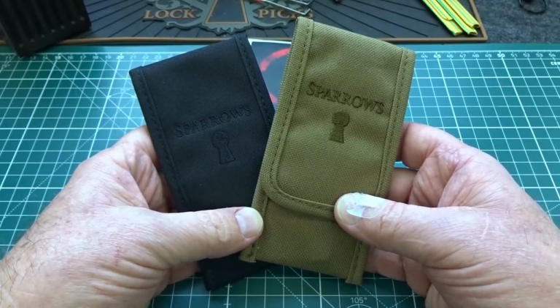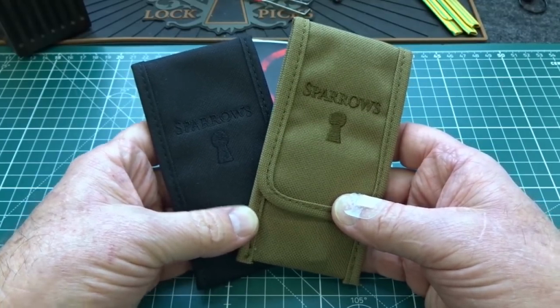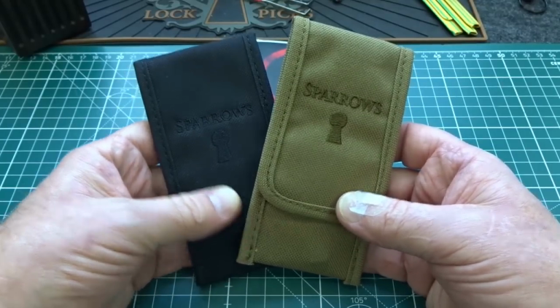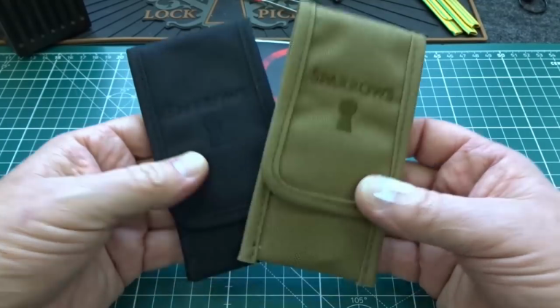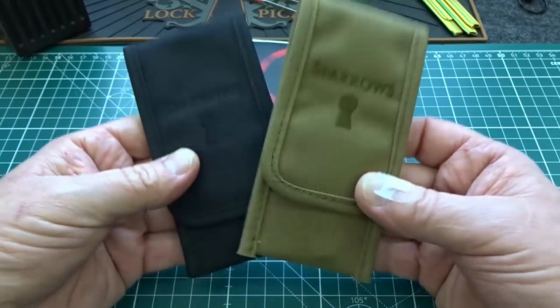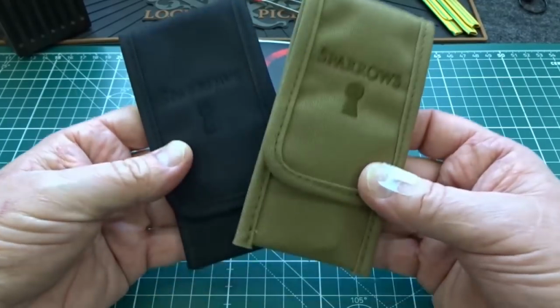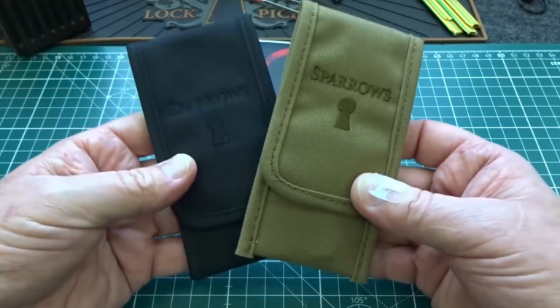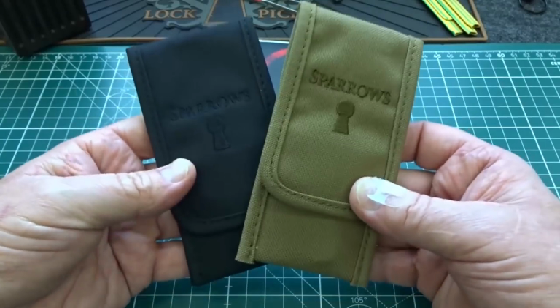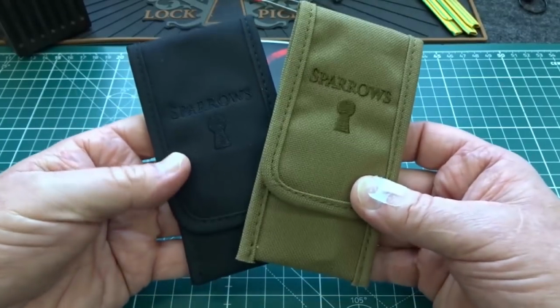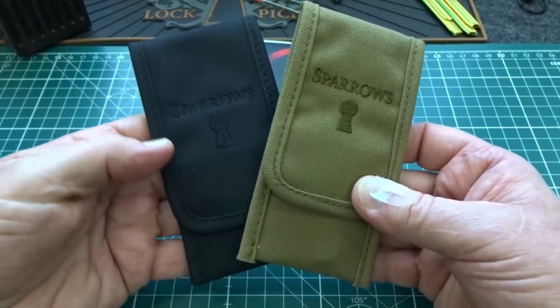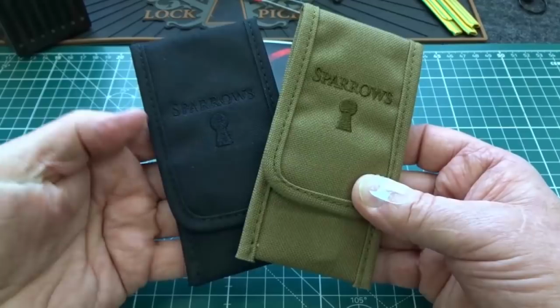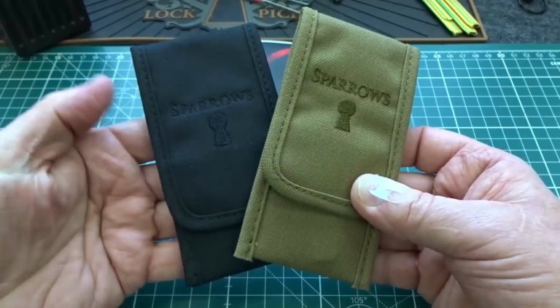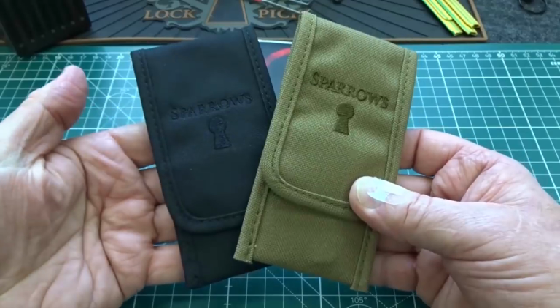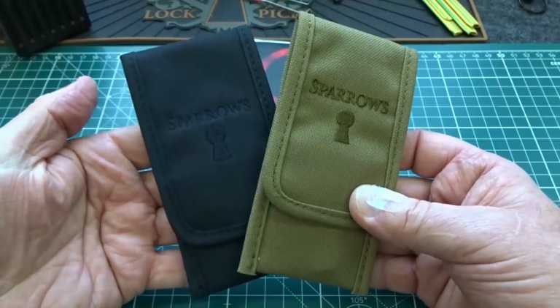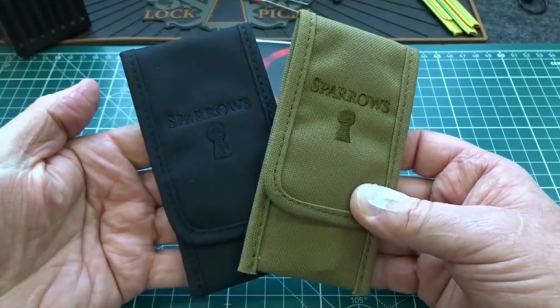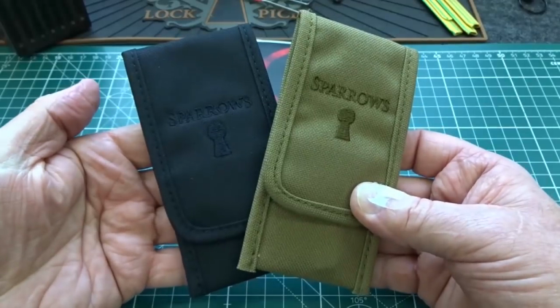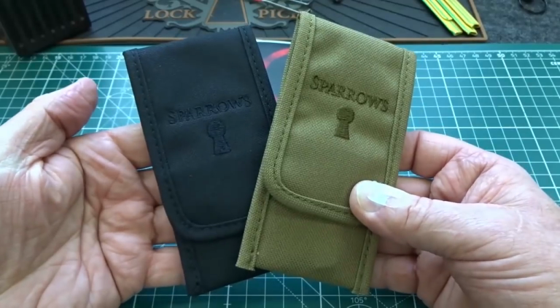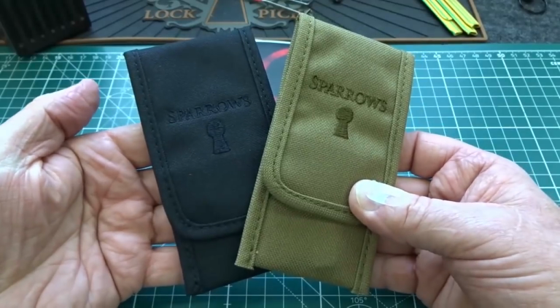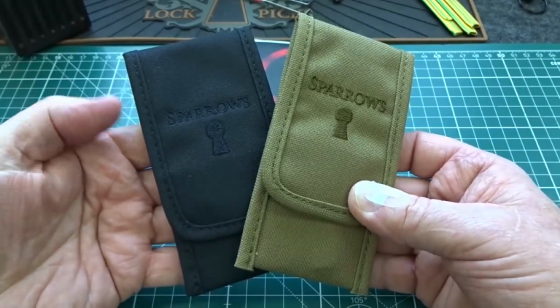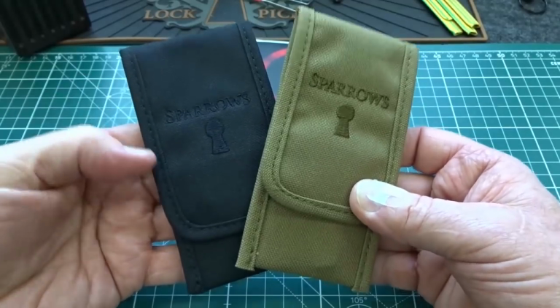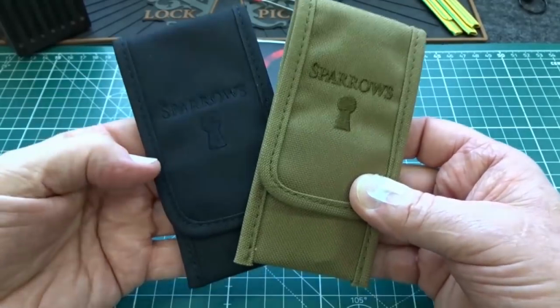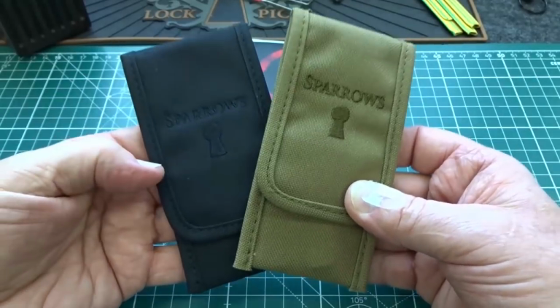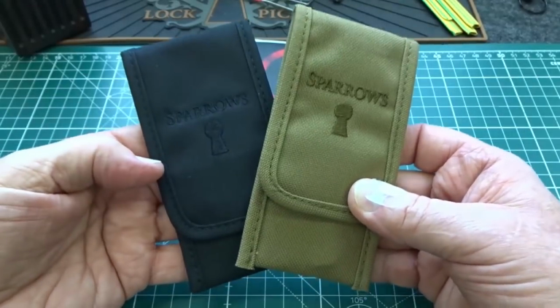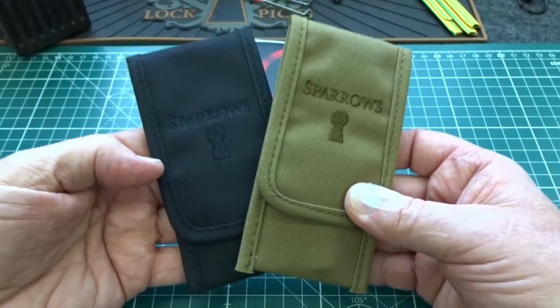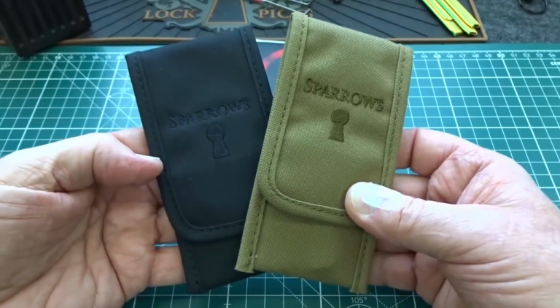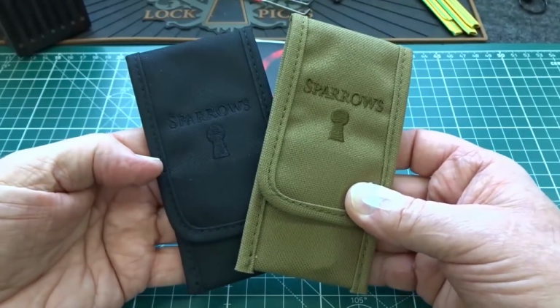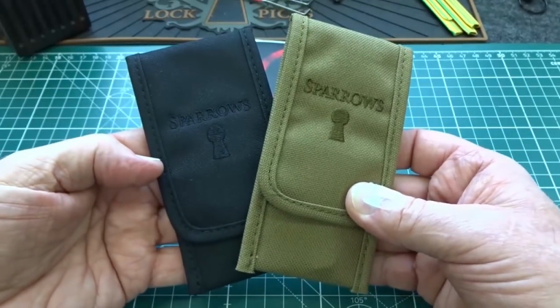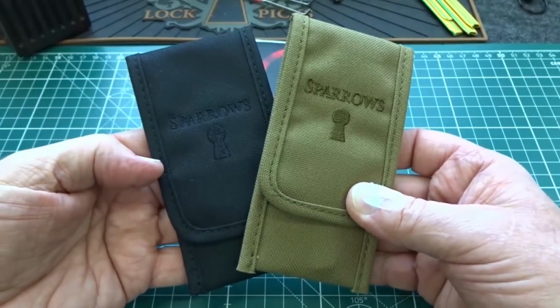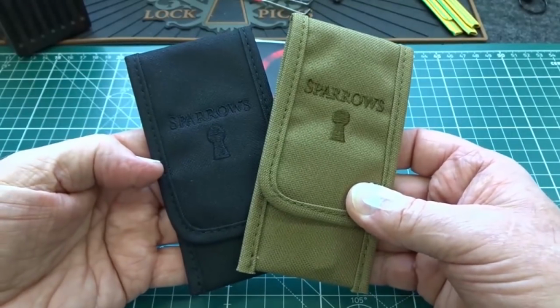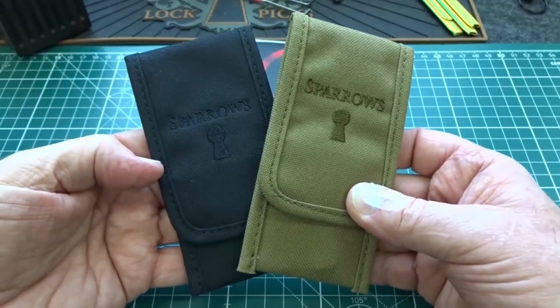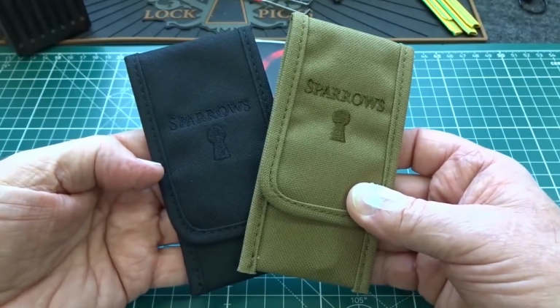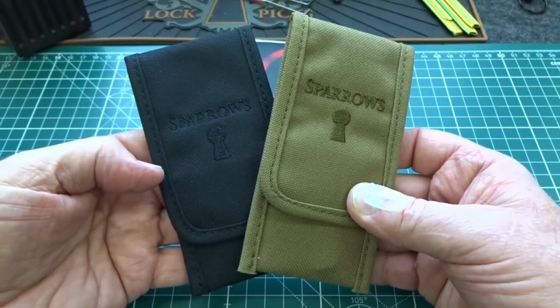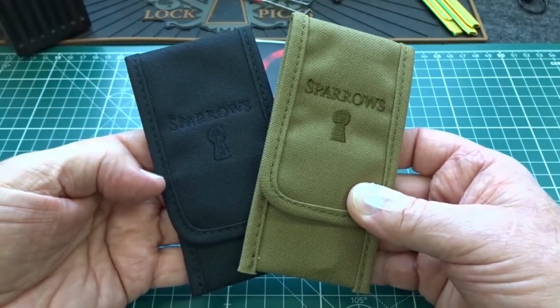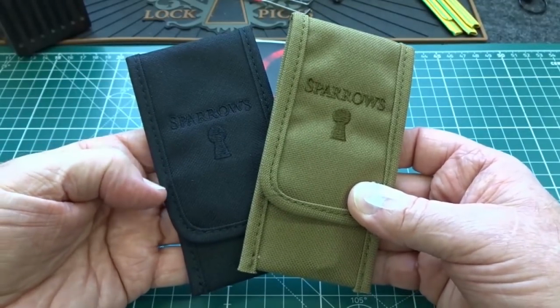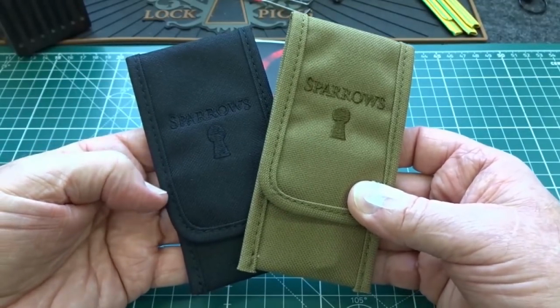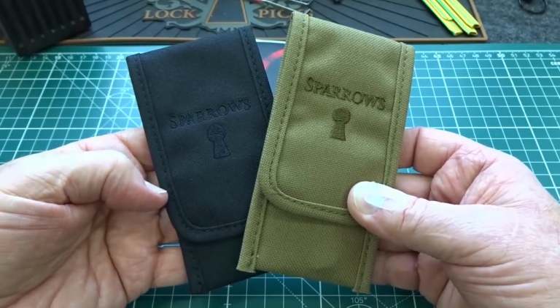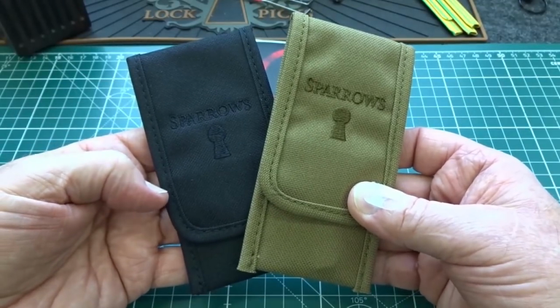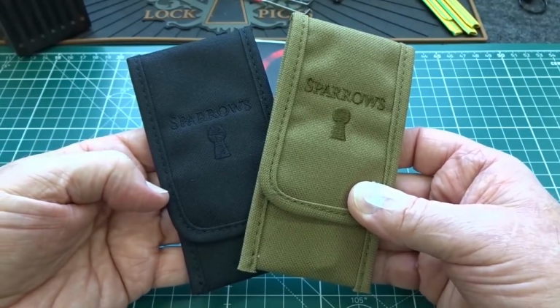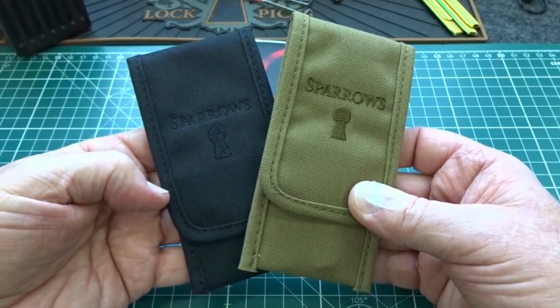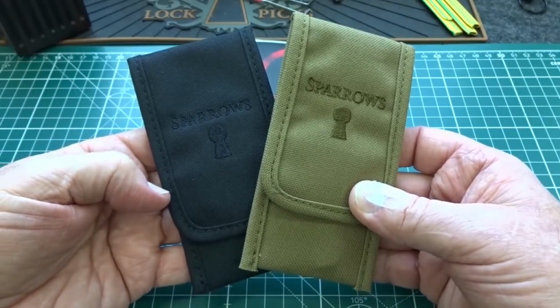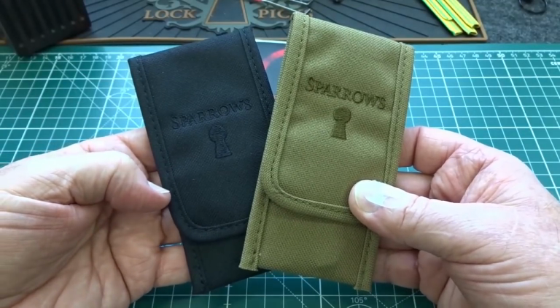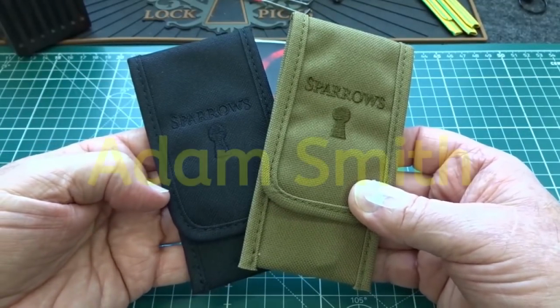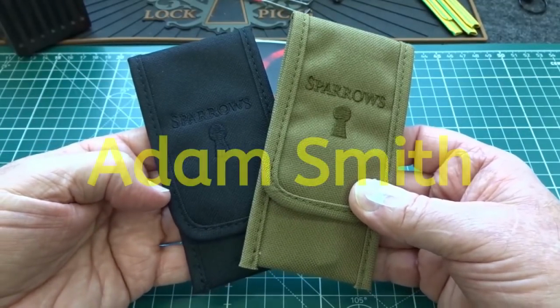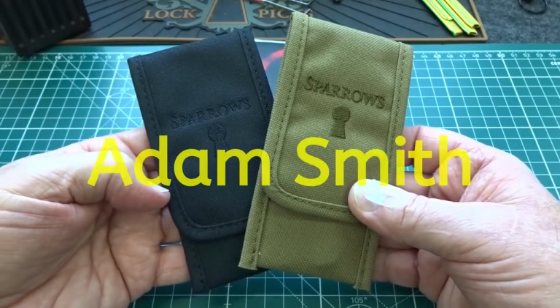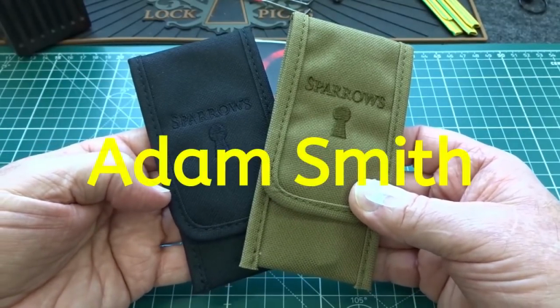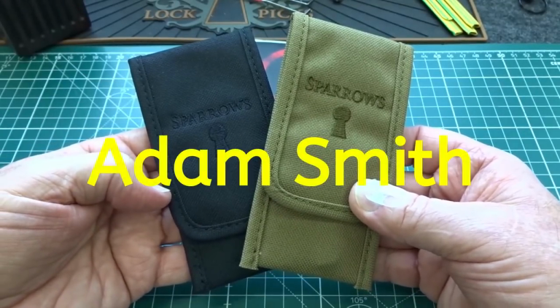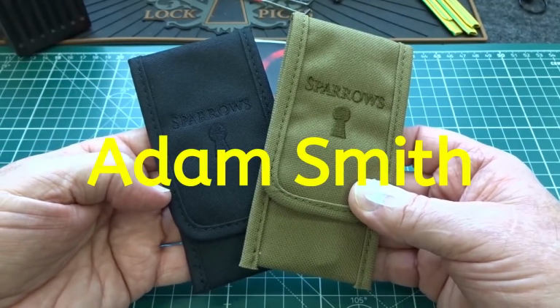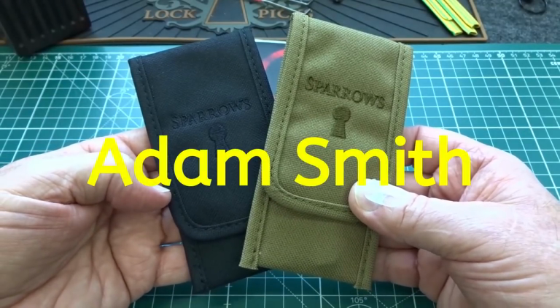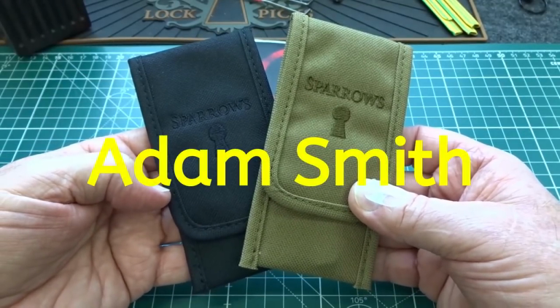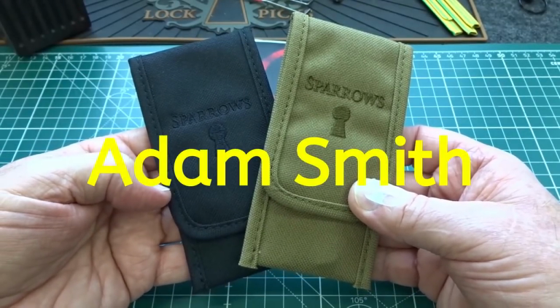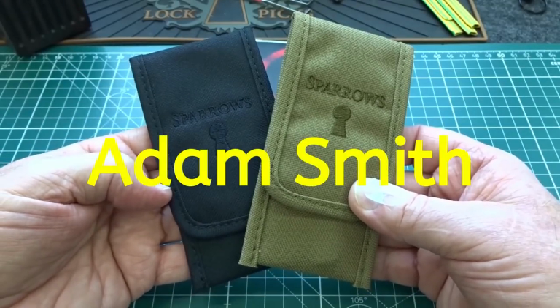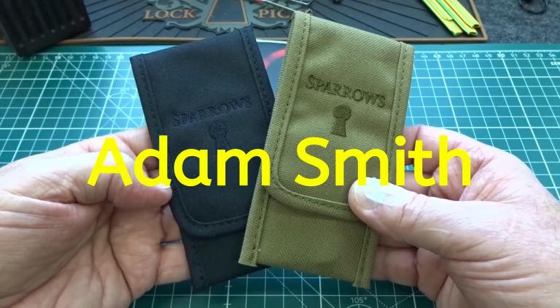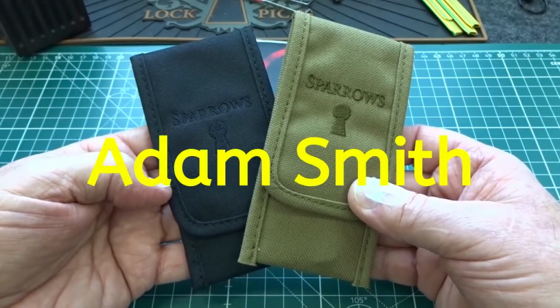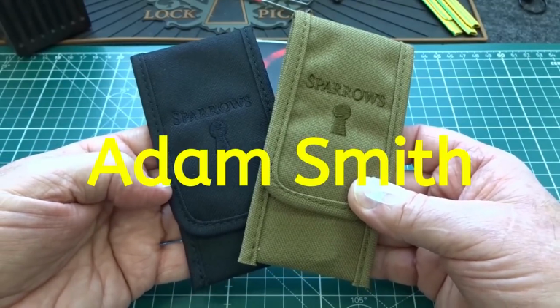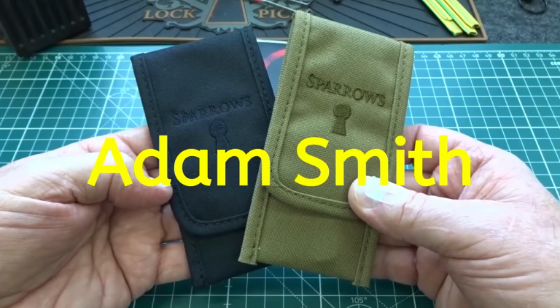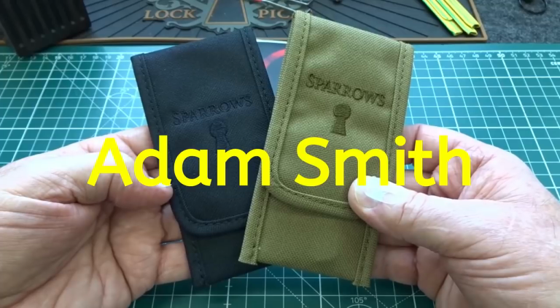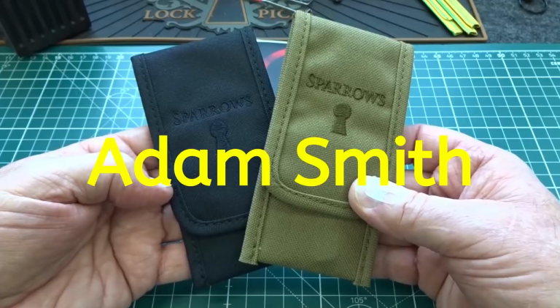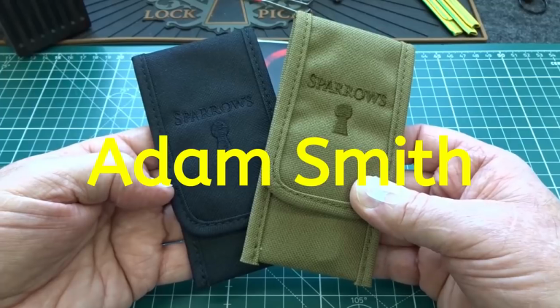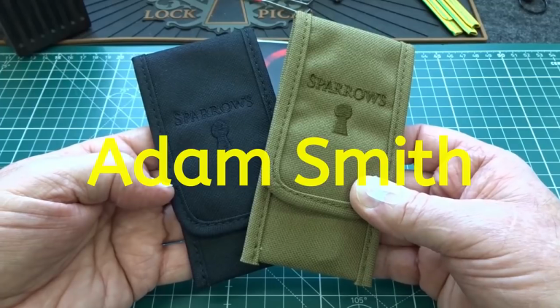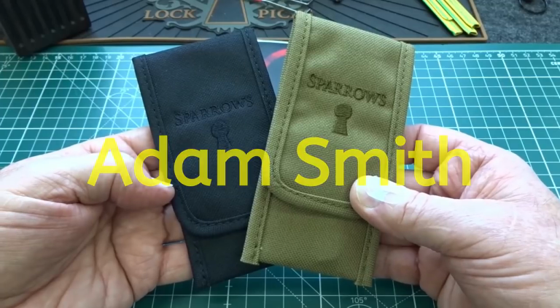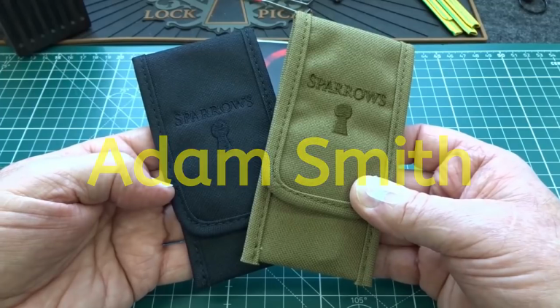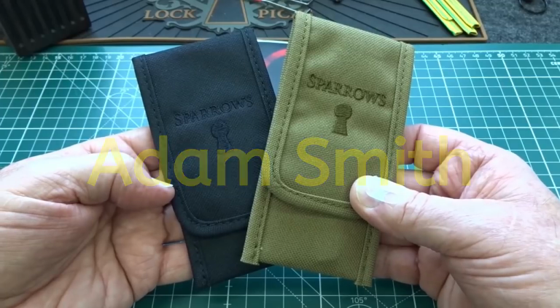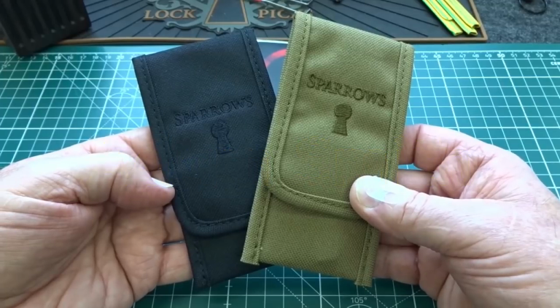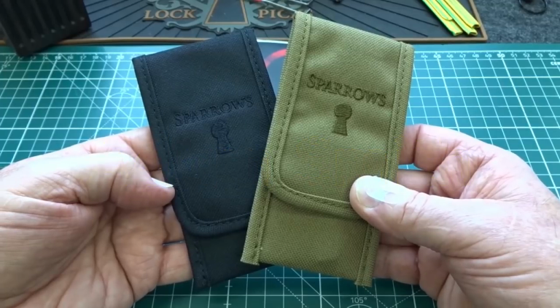The winner of this set of picks — the Tuxedo and Tuxedo Royale — is Adam Smith. Congratulations, Adam.